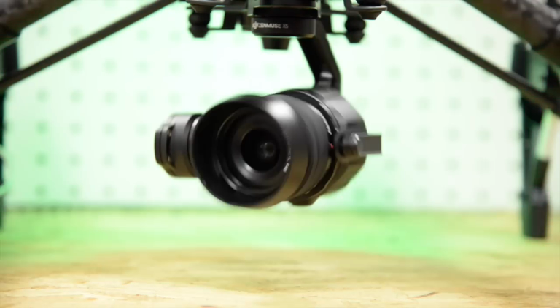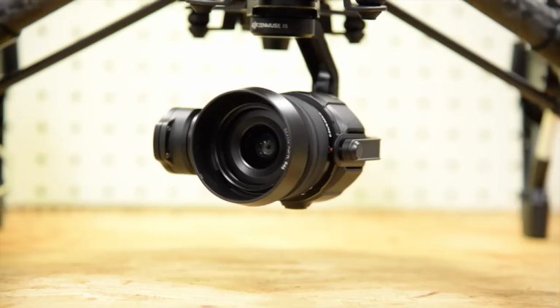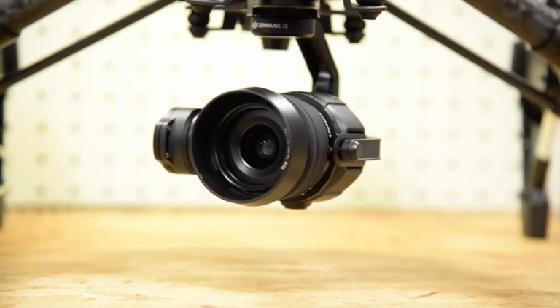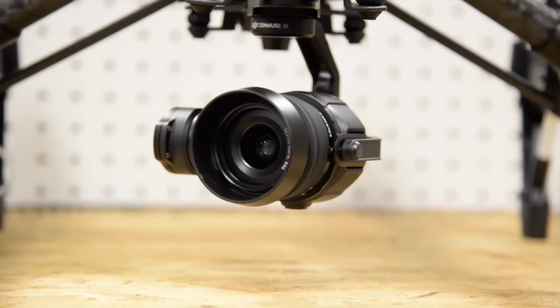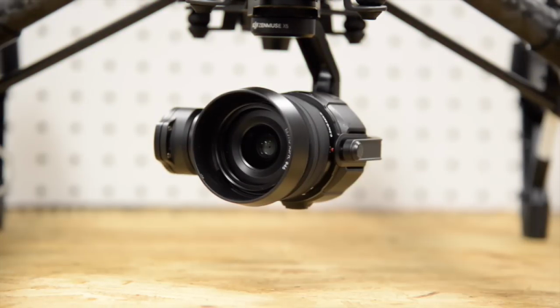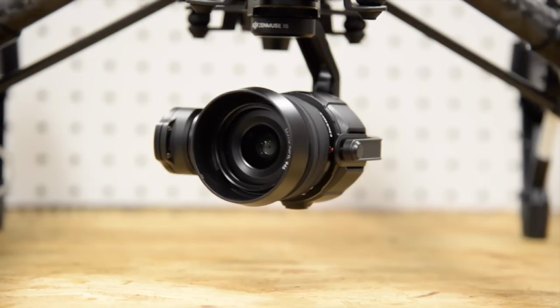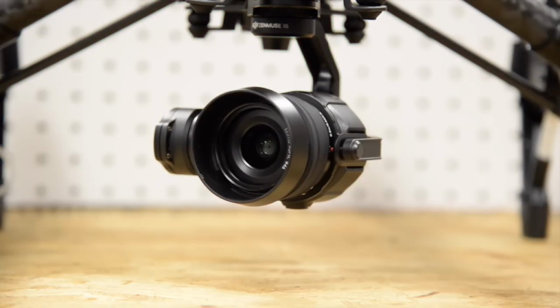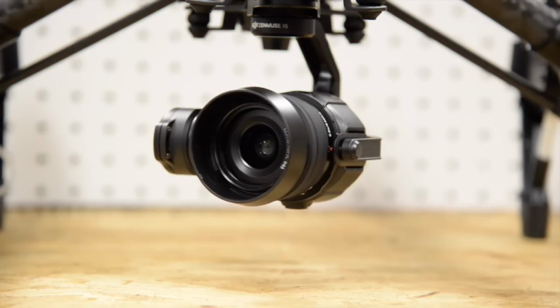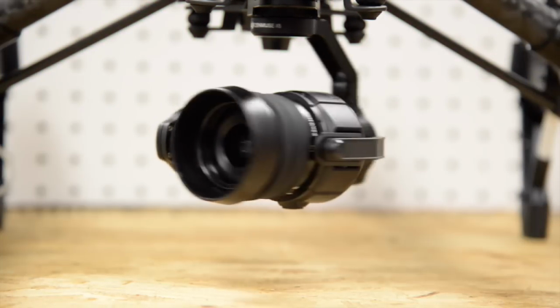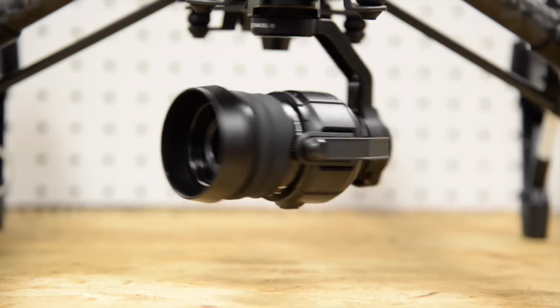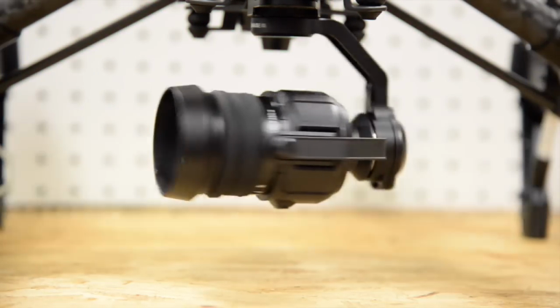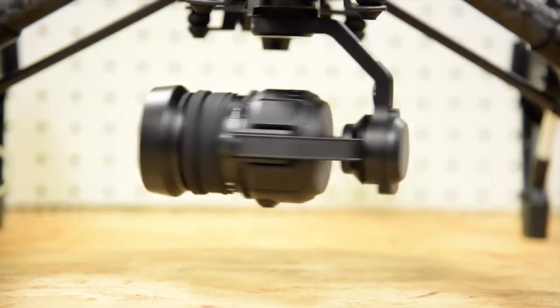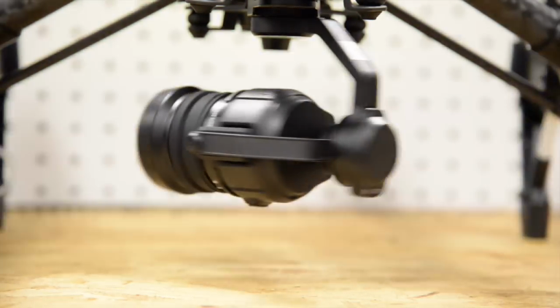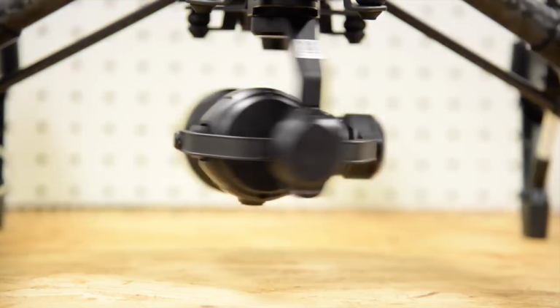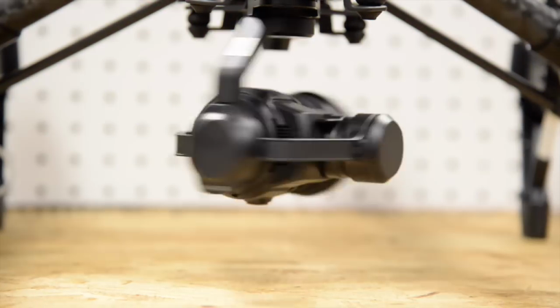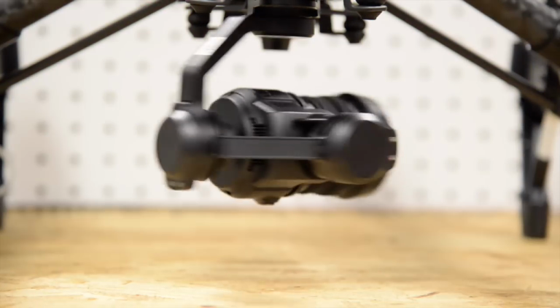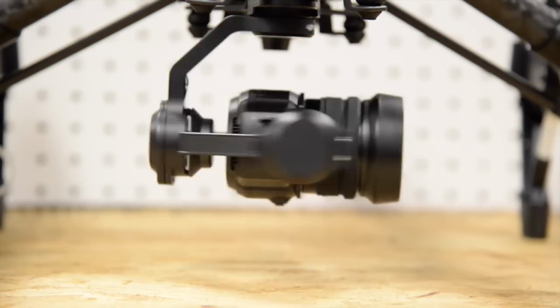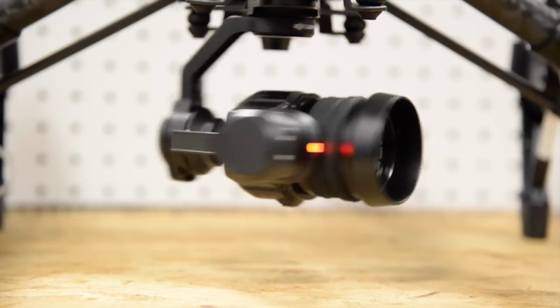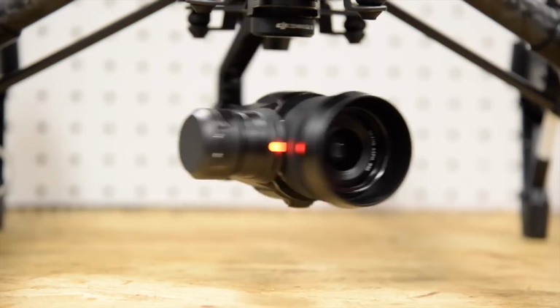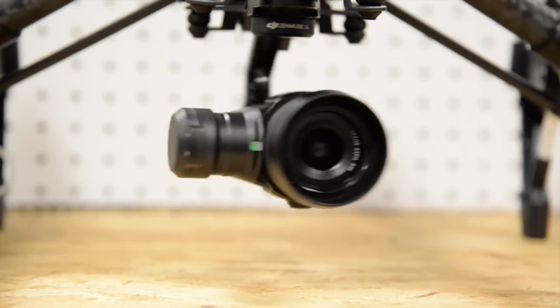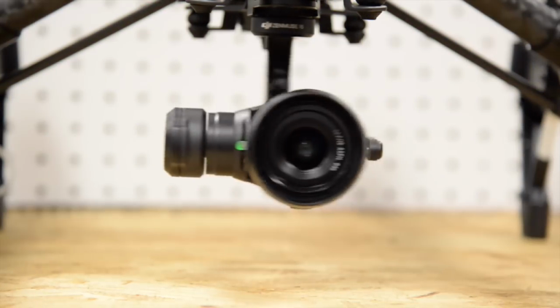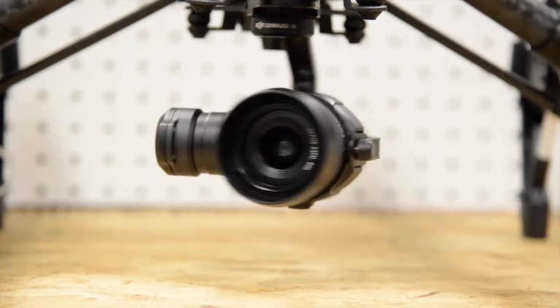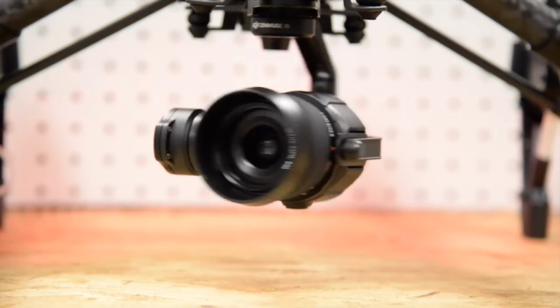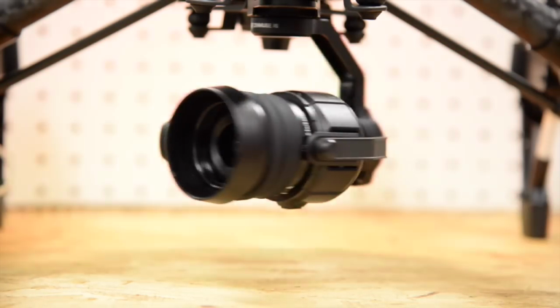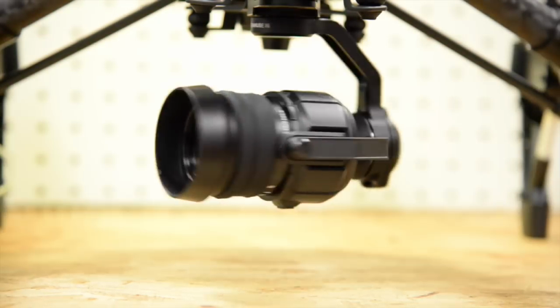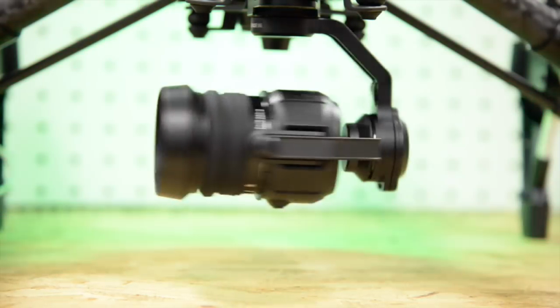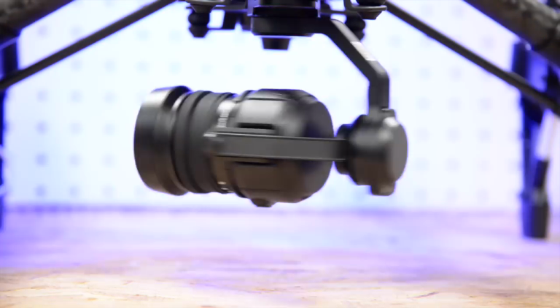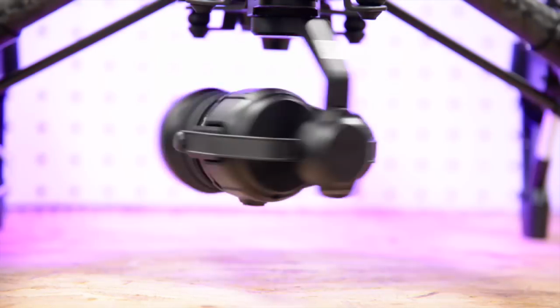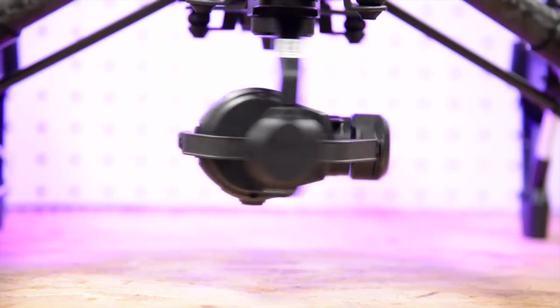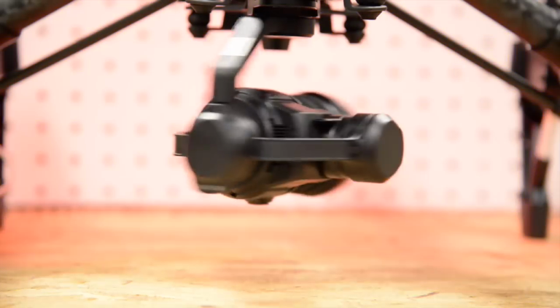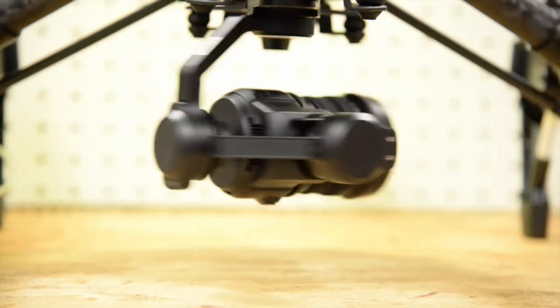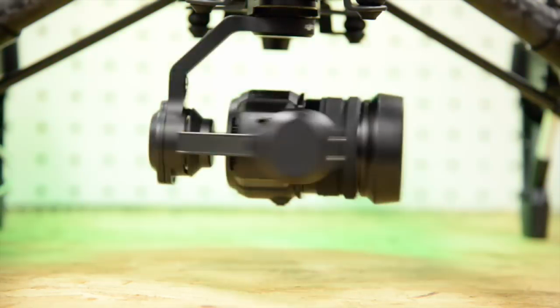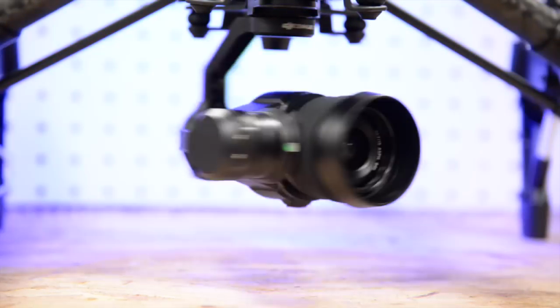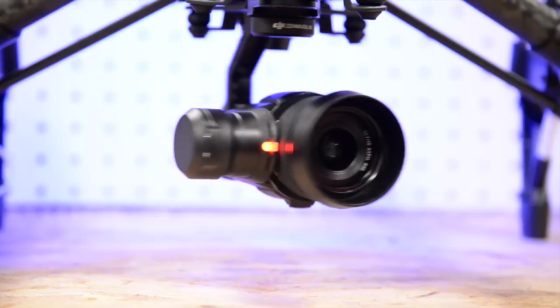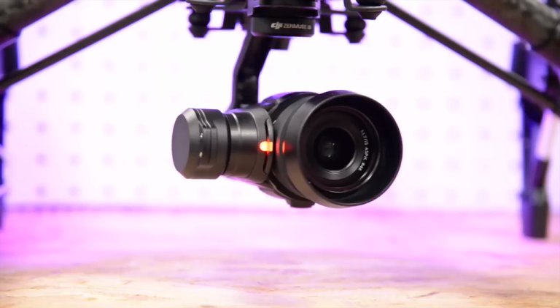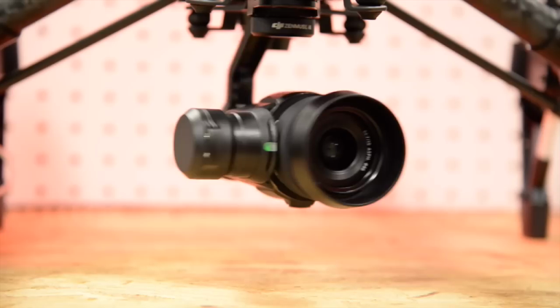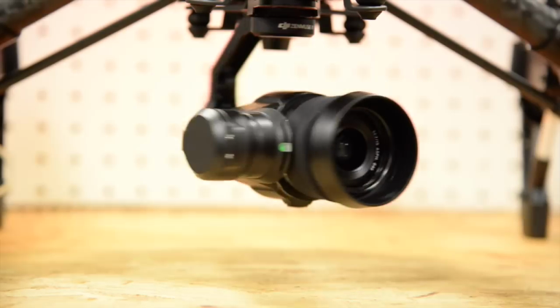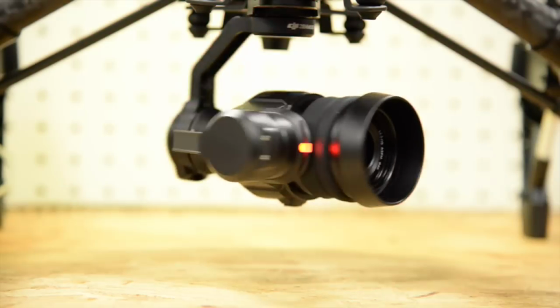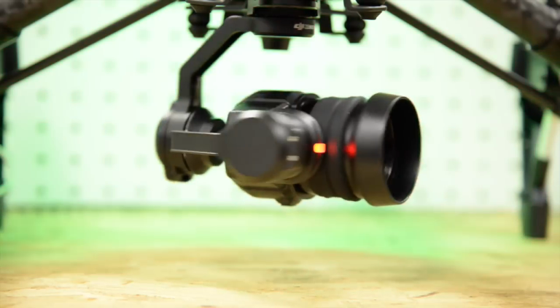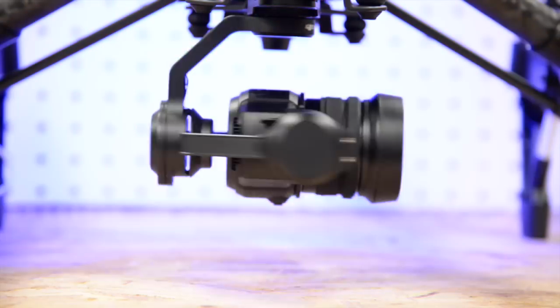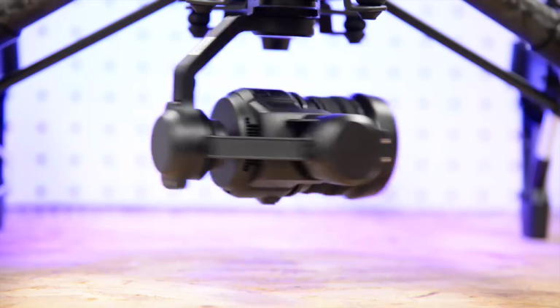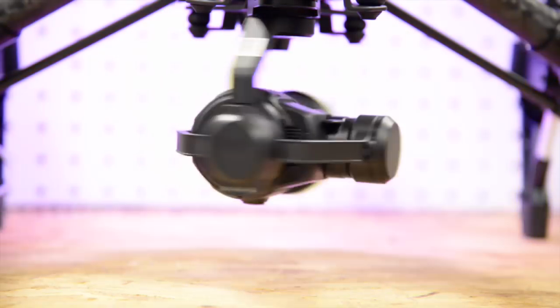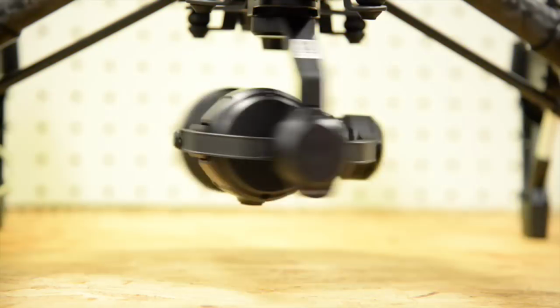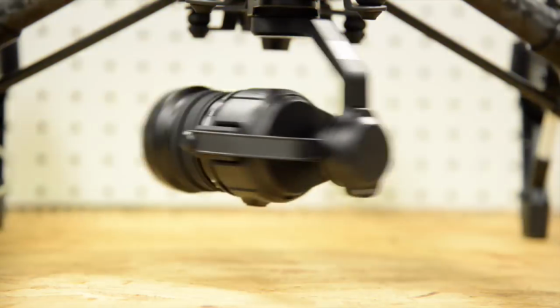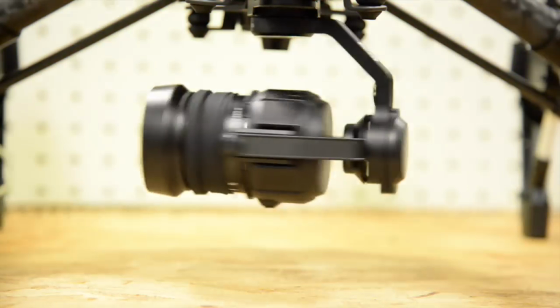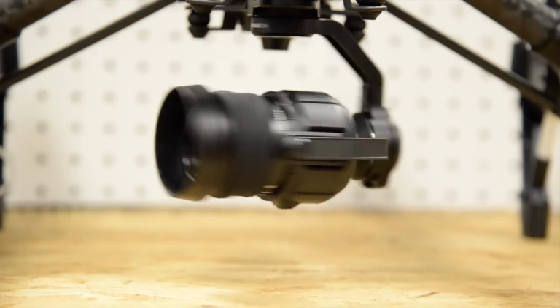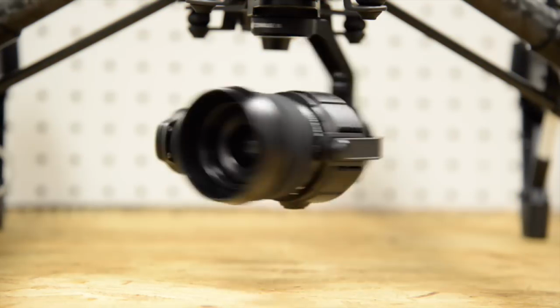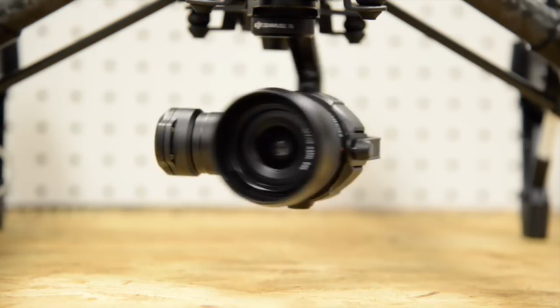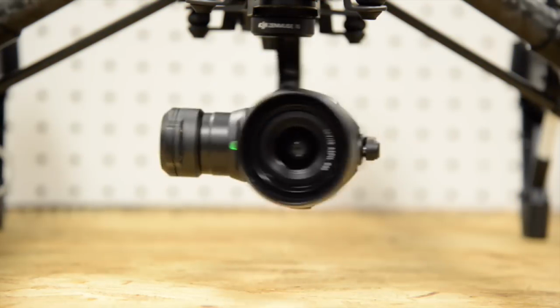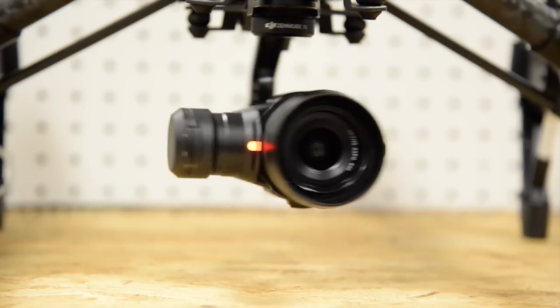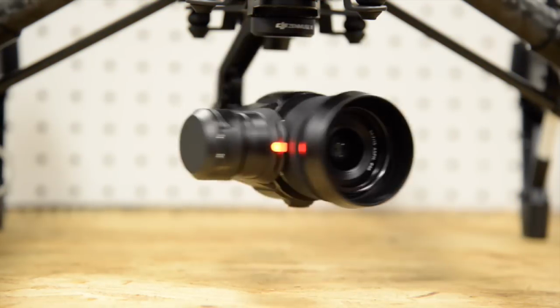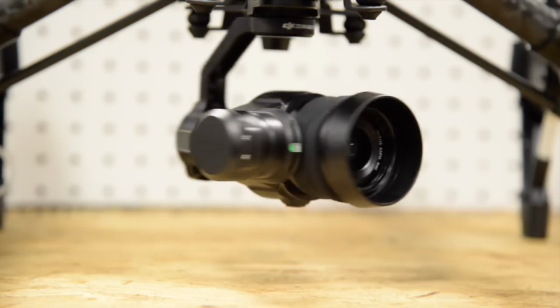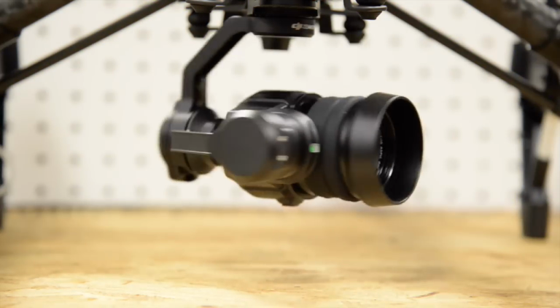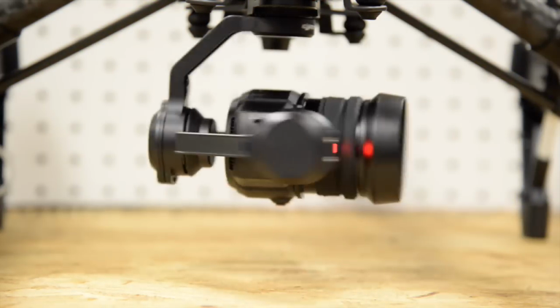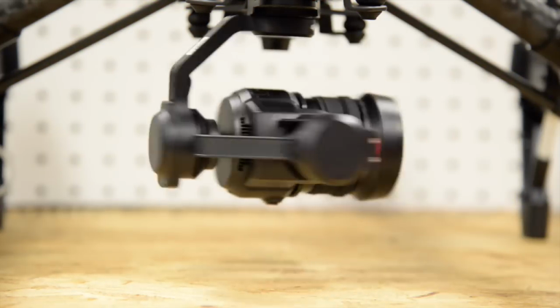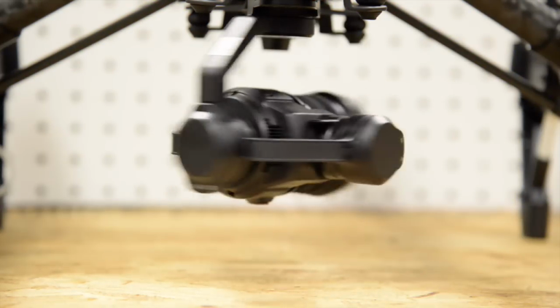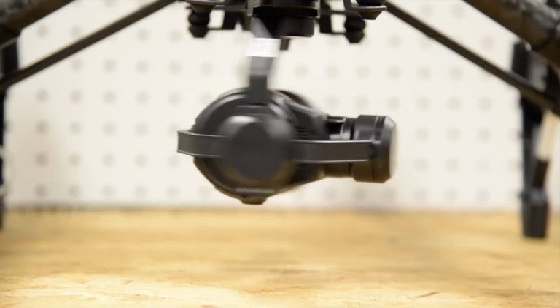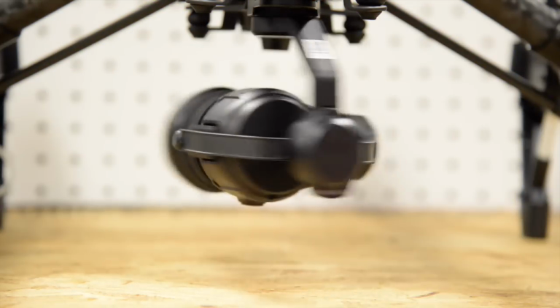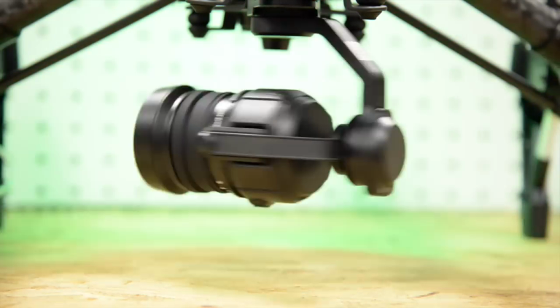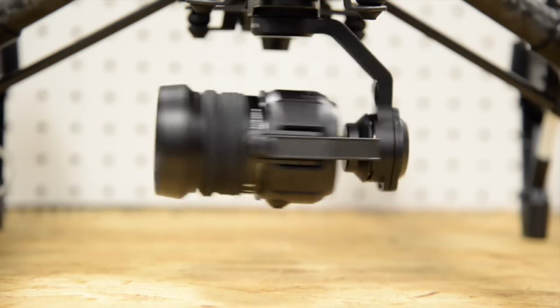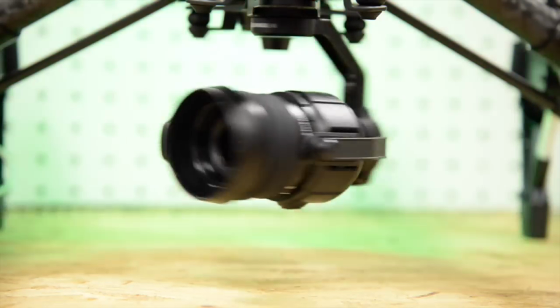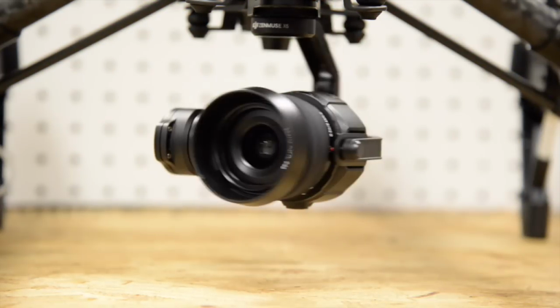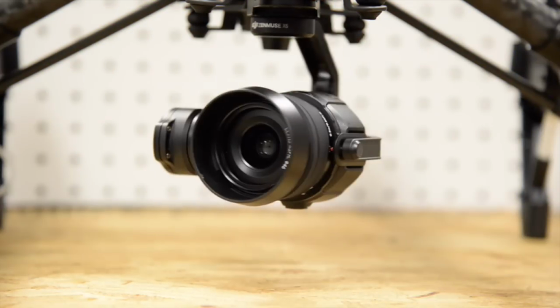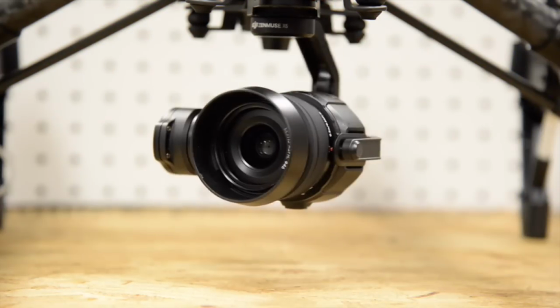Hey guys, this is Peter from 305 Drone Guys. We're here to make a video to introduce the new Inspire 1 Pro and a quick comparison against the original Inspire.